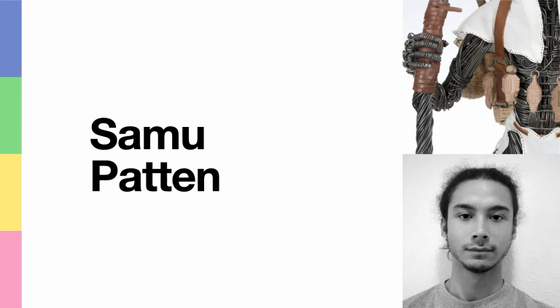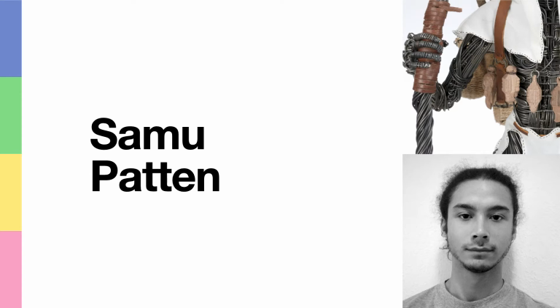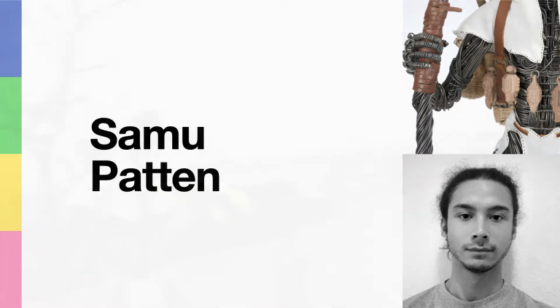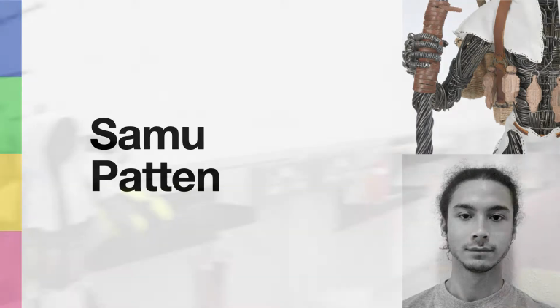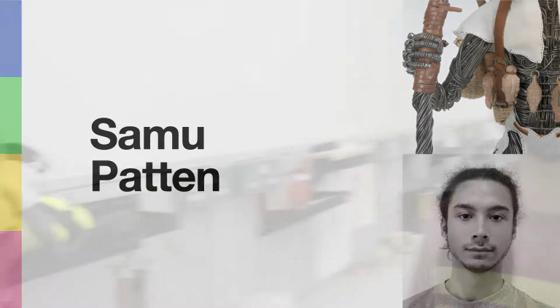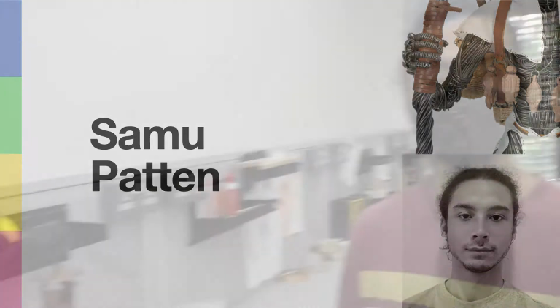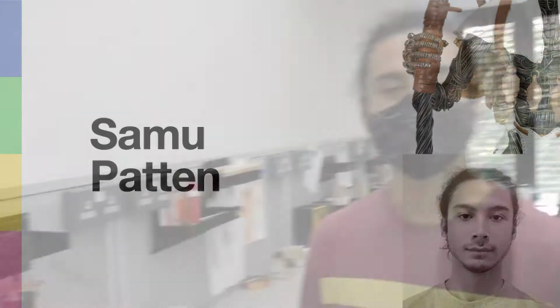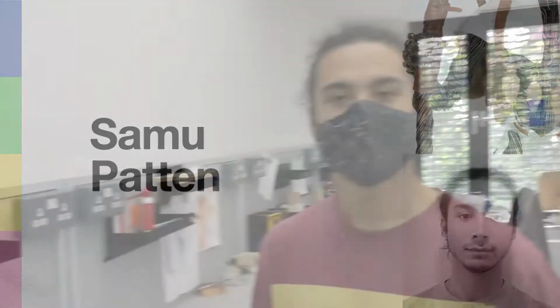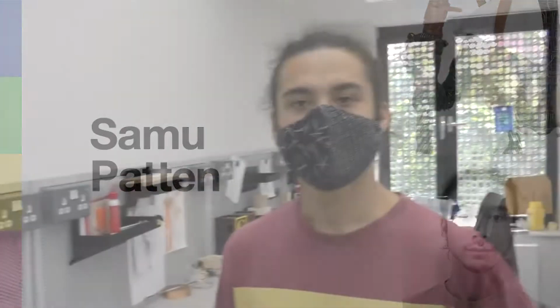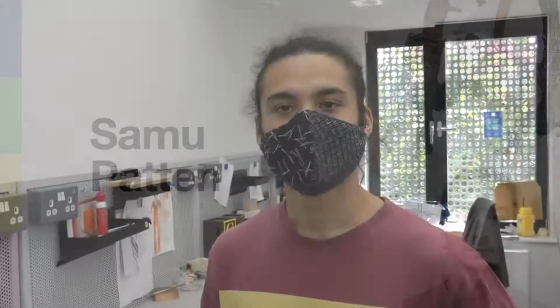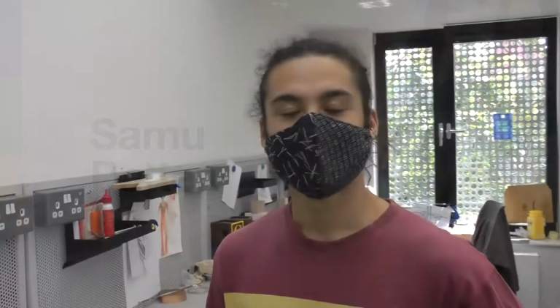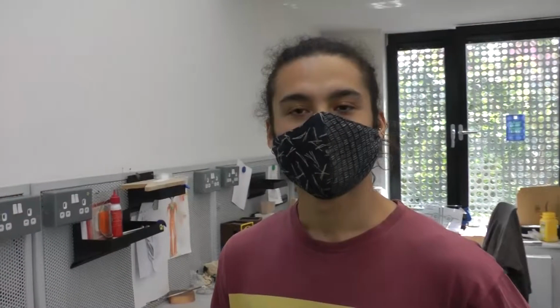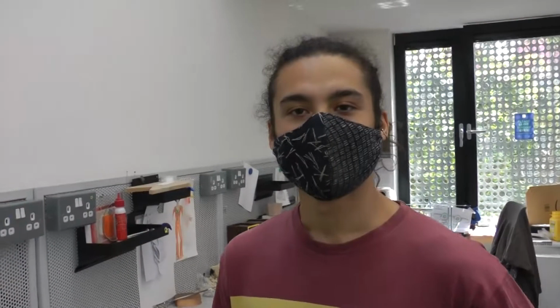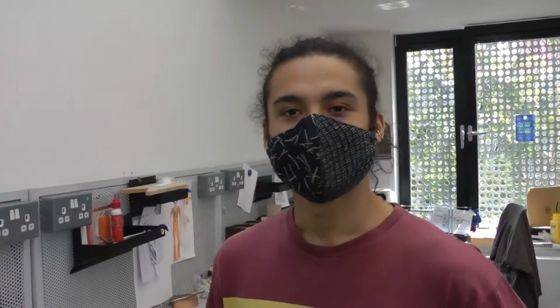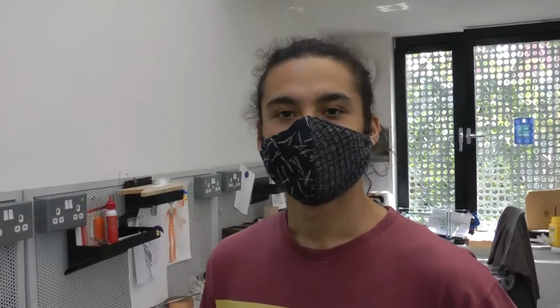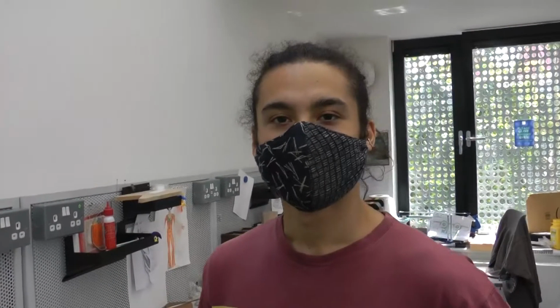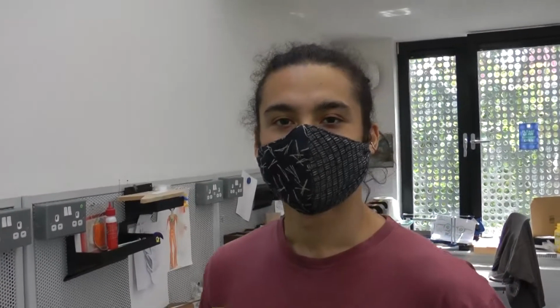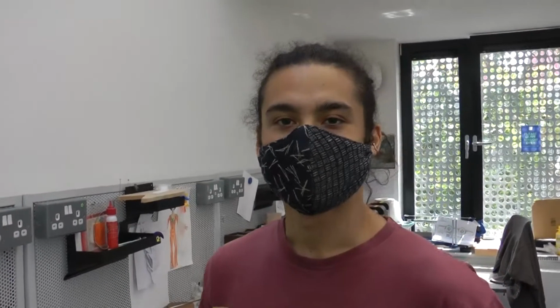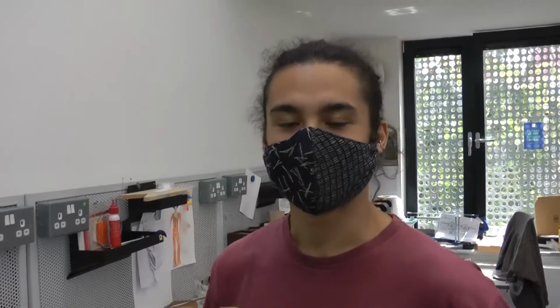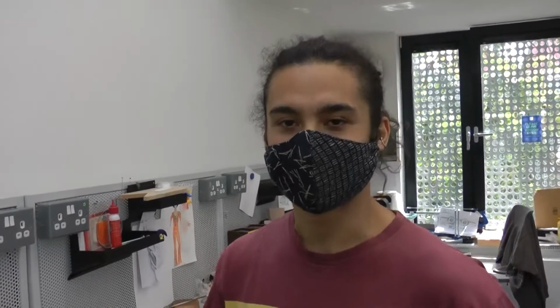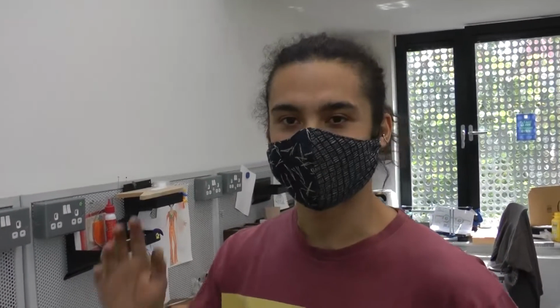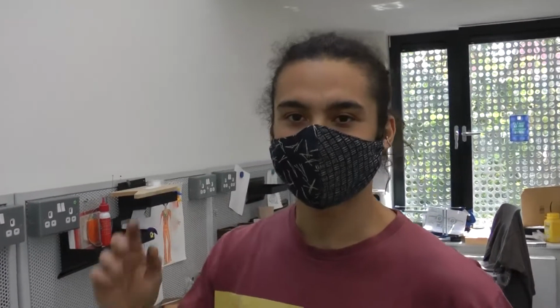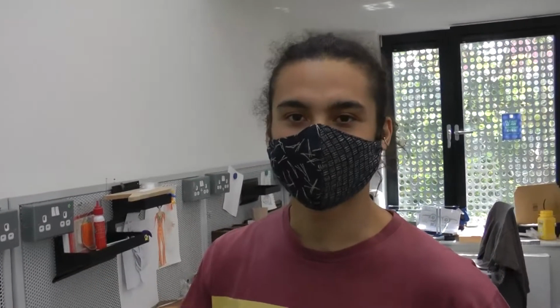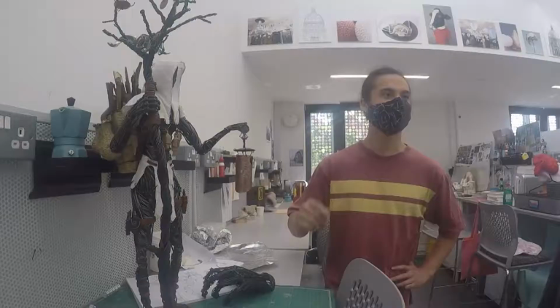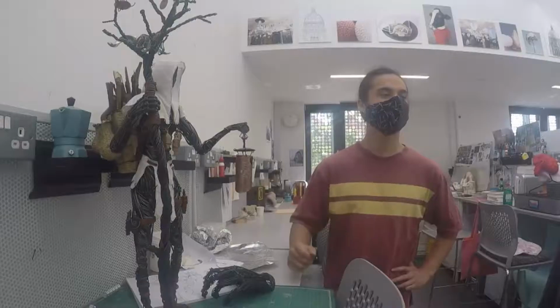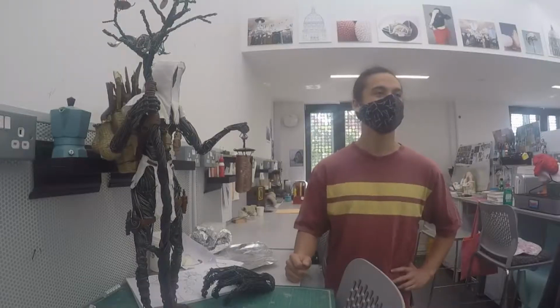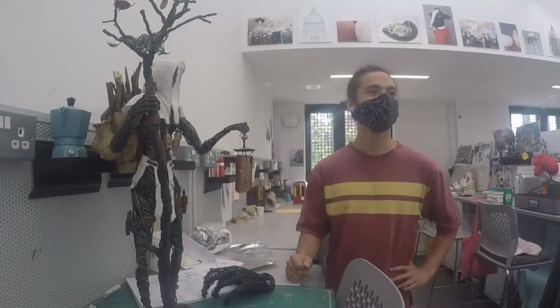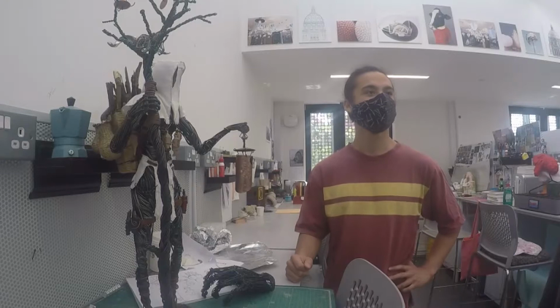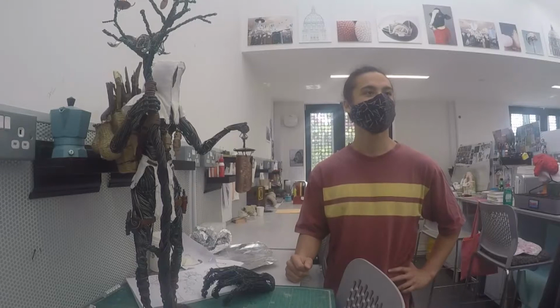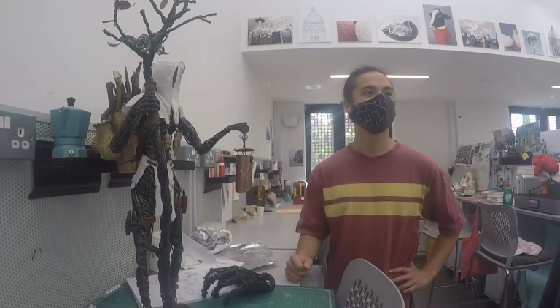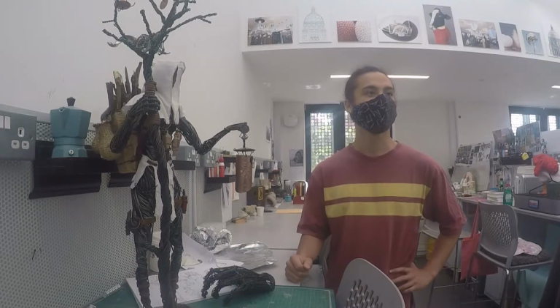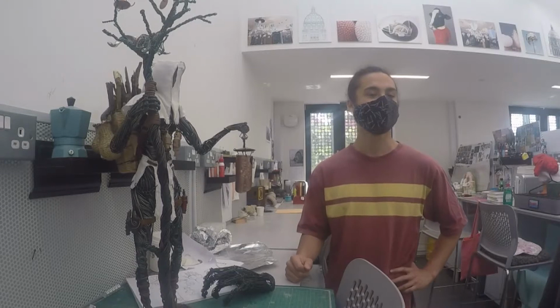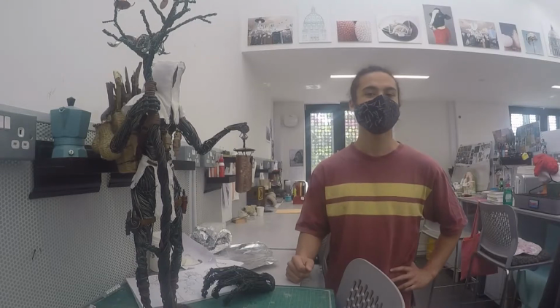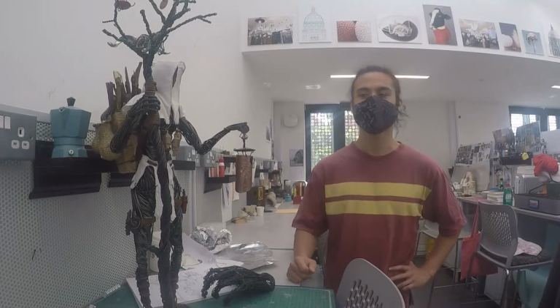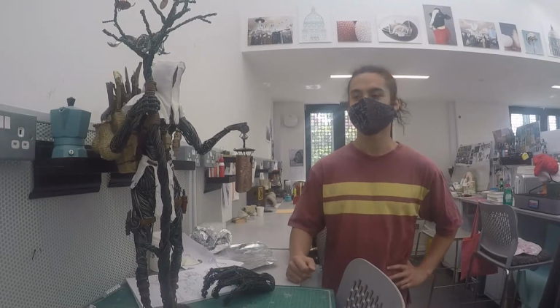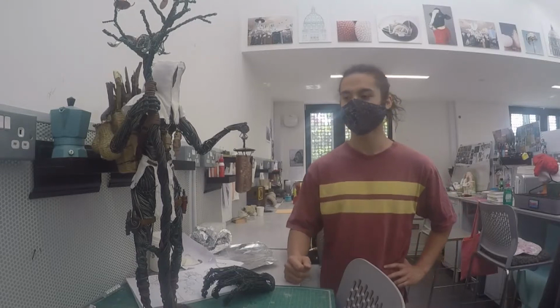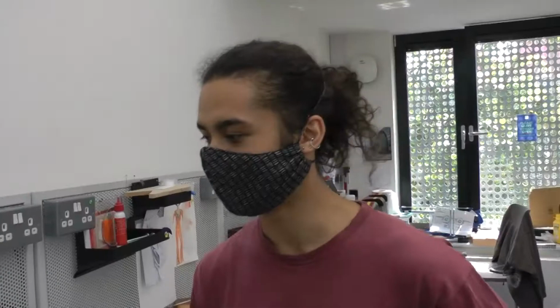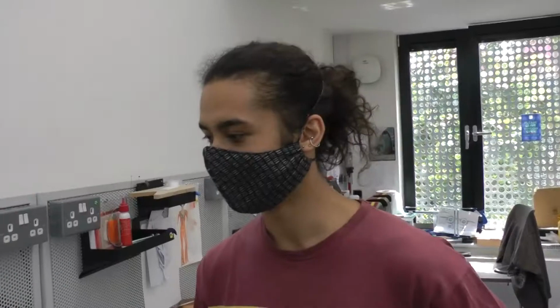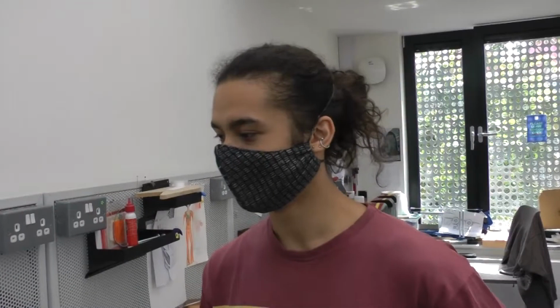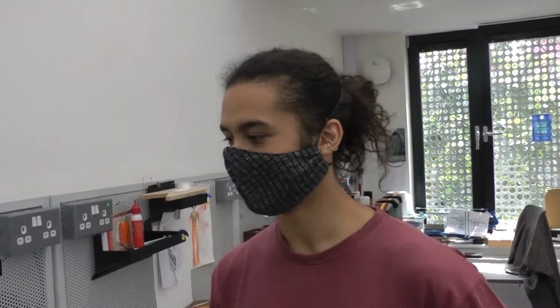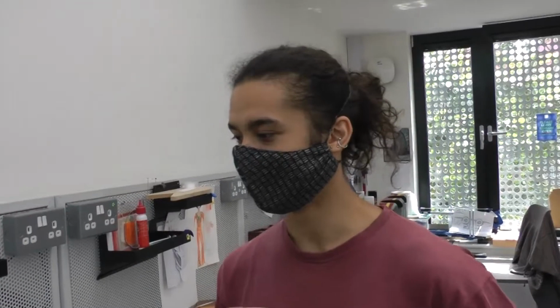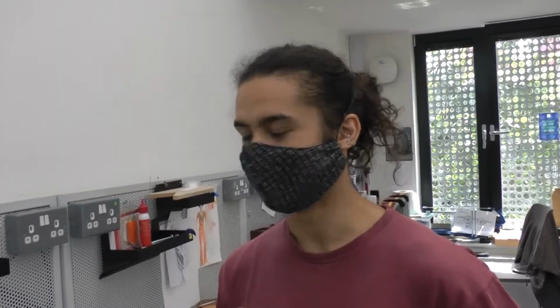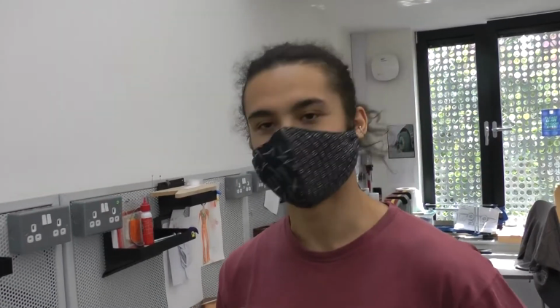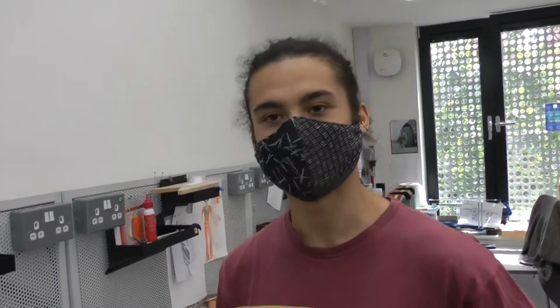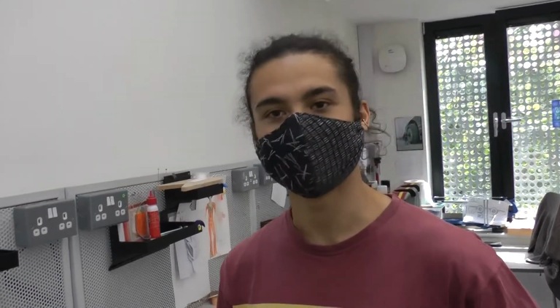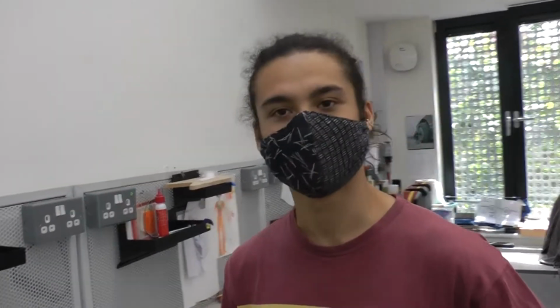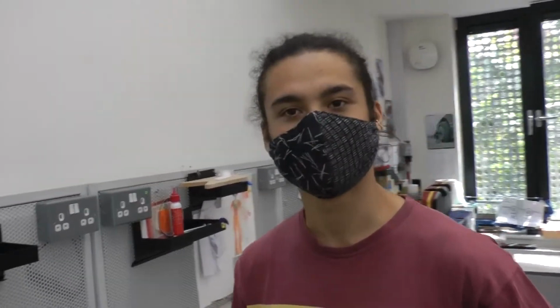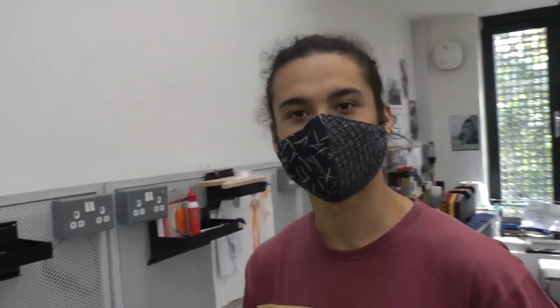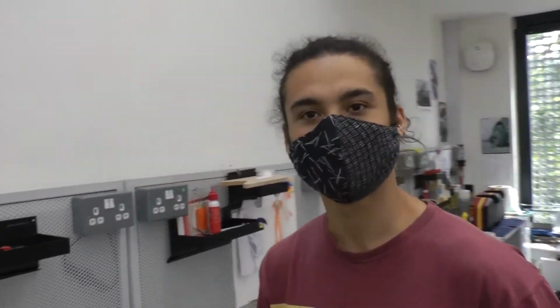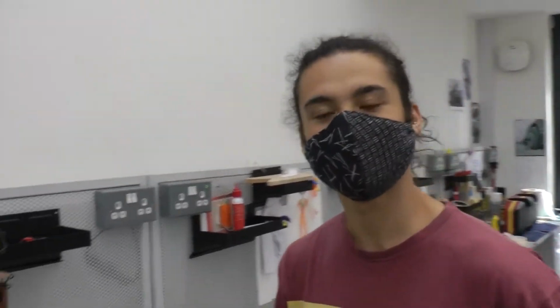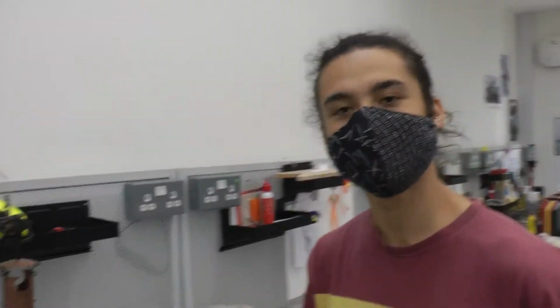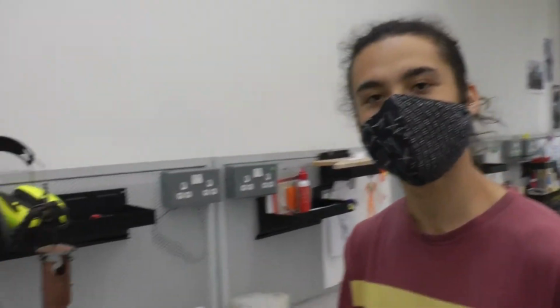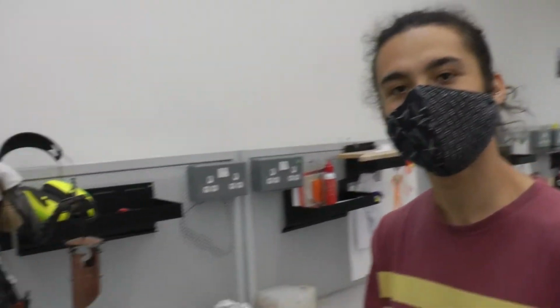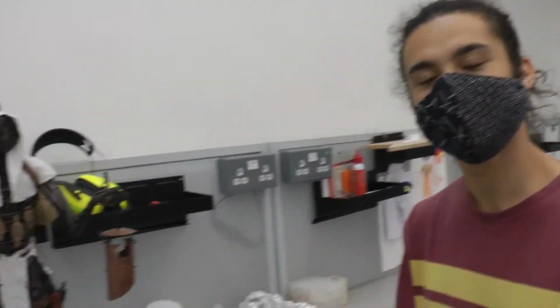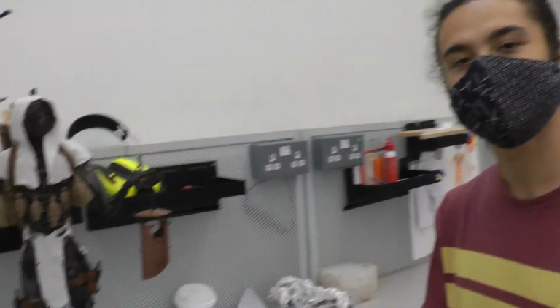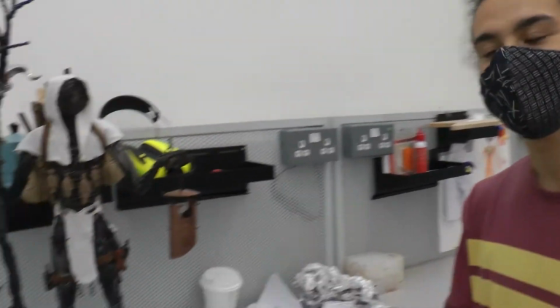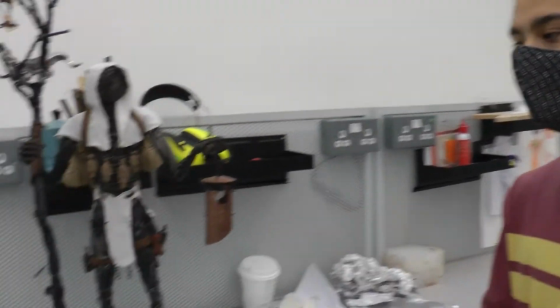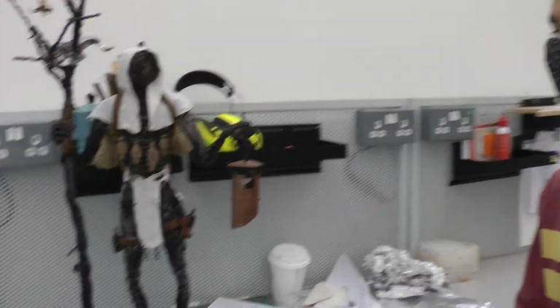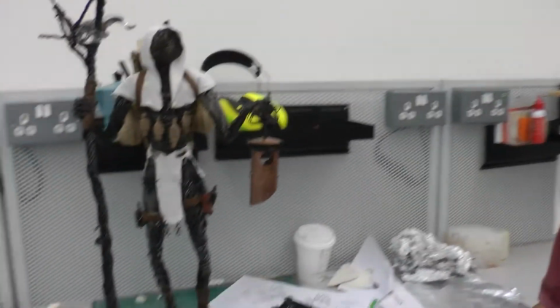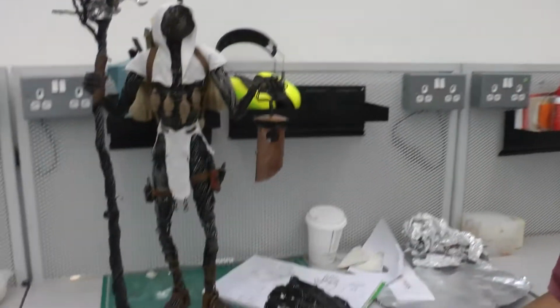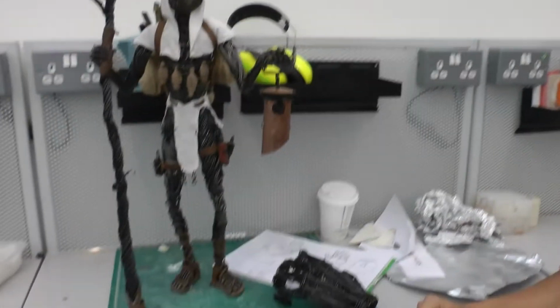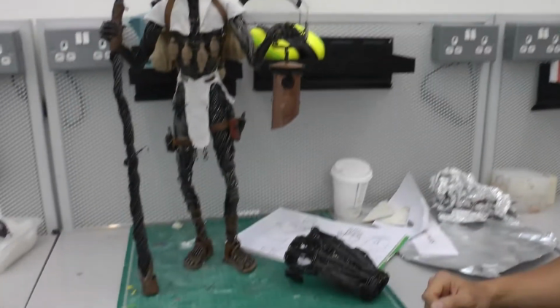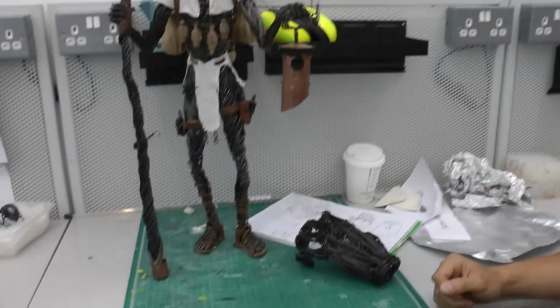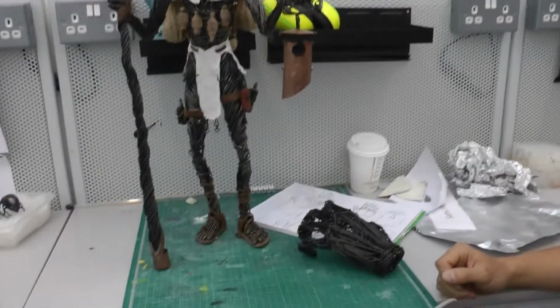Right, this is Samu. Hi. Hi, Em. How are you? Yeah, I'm good. Tell me, what have you got on your desk? This is my blocking man.